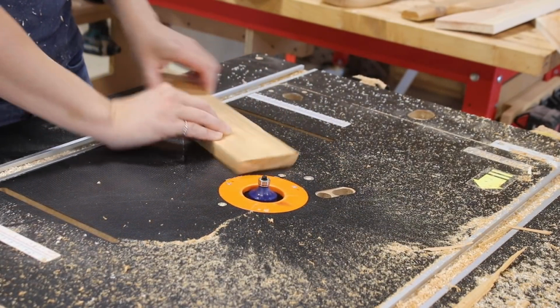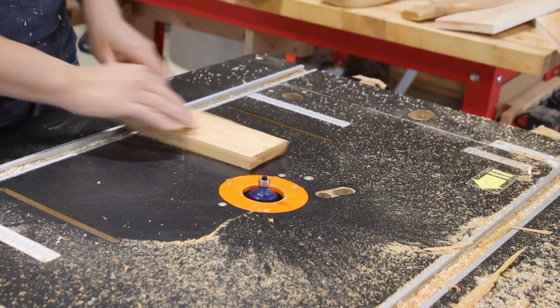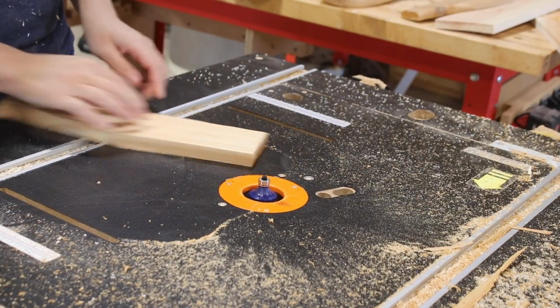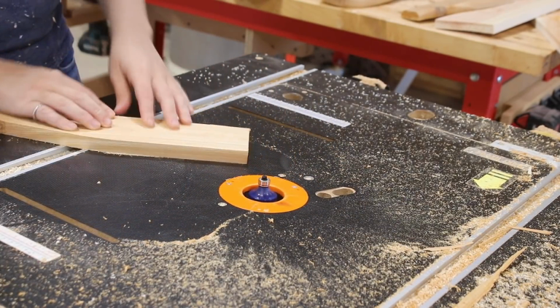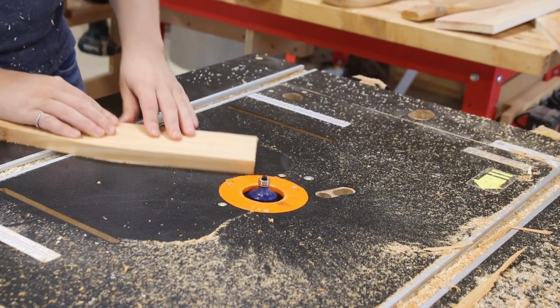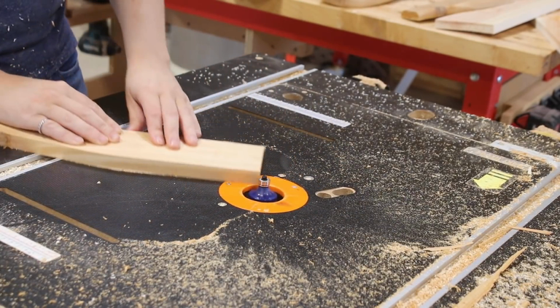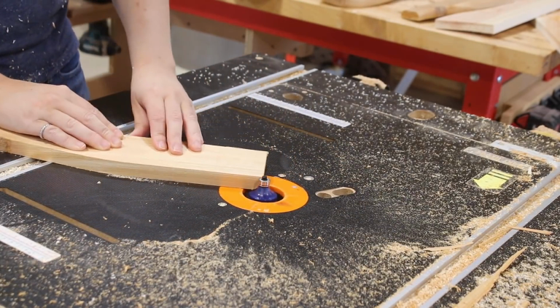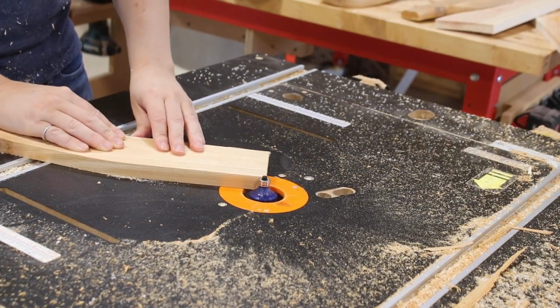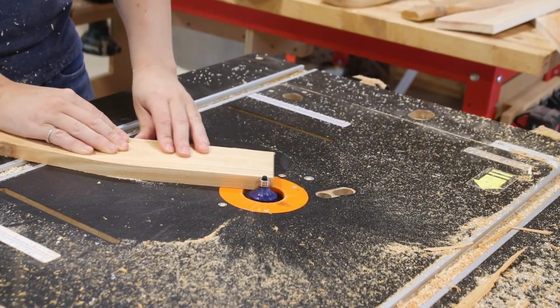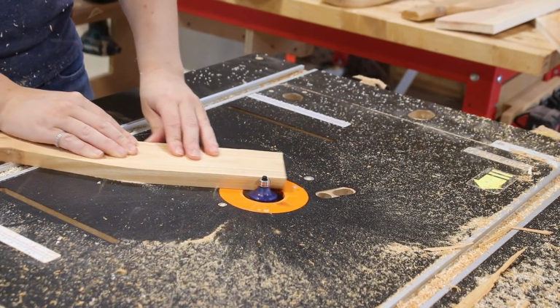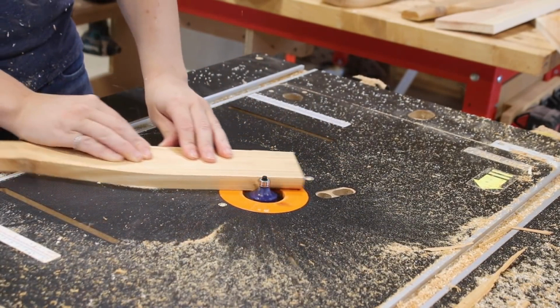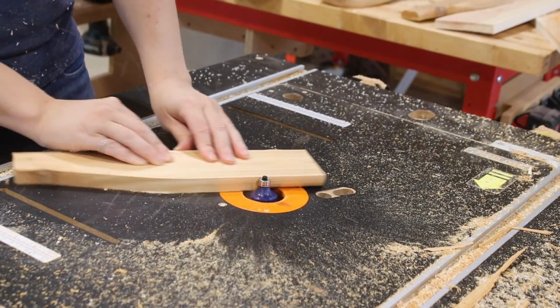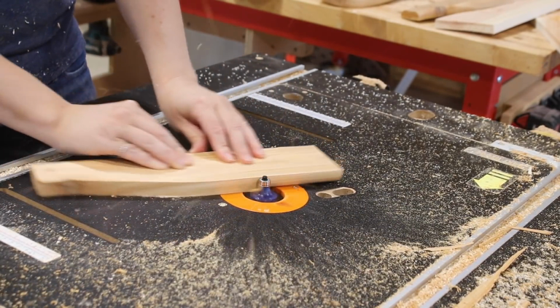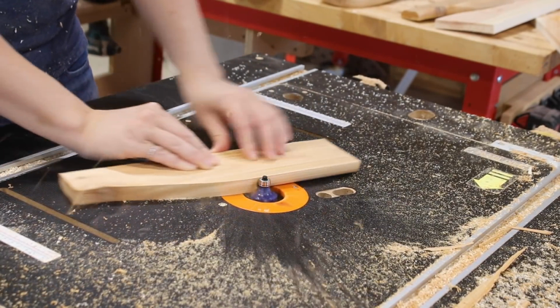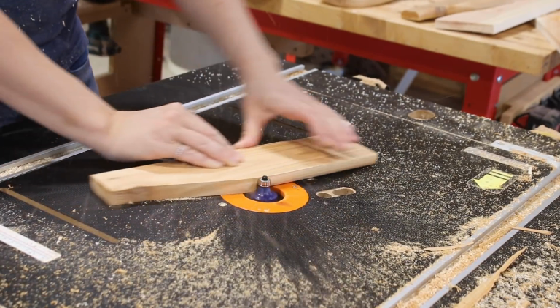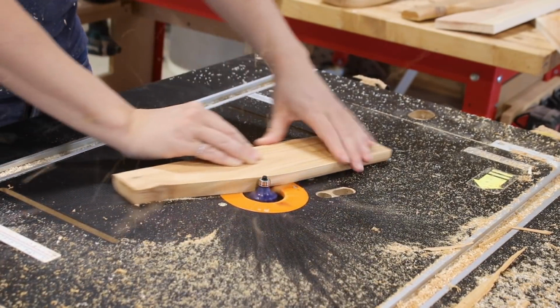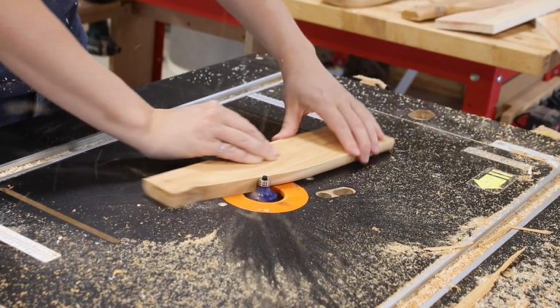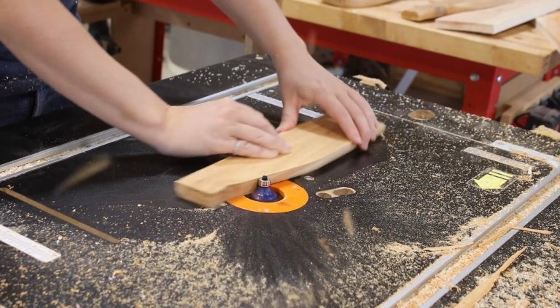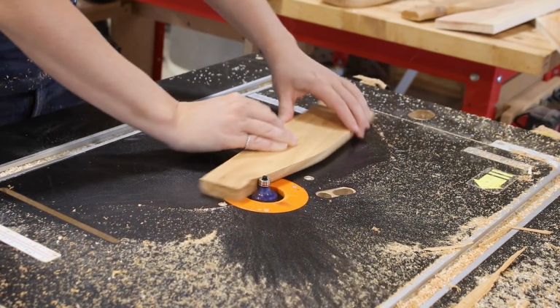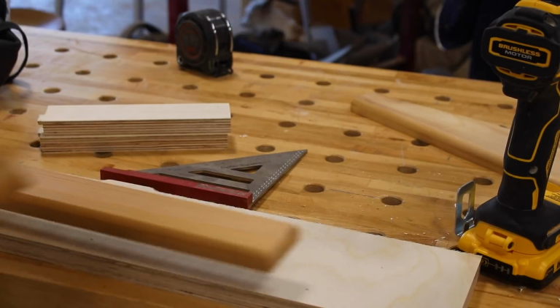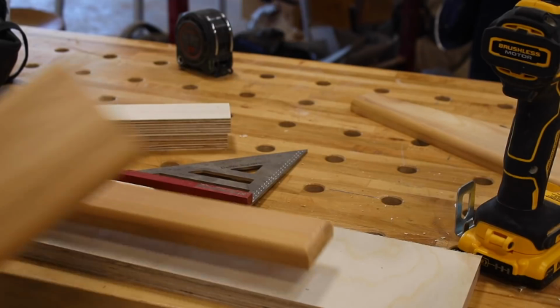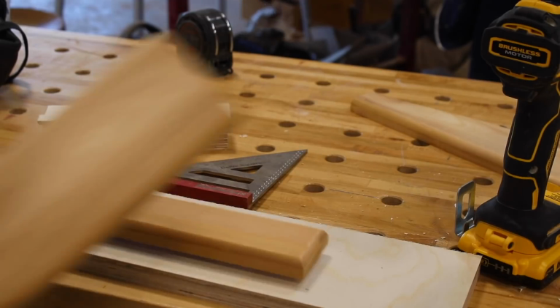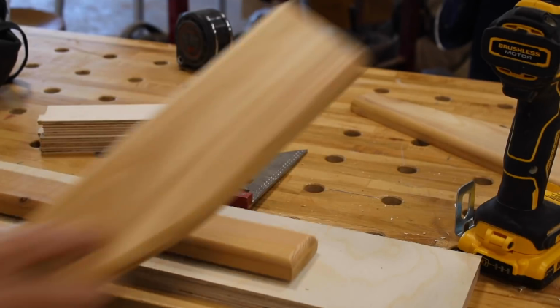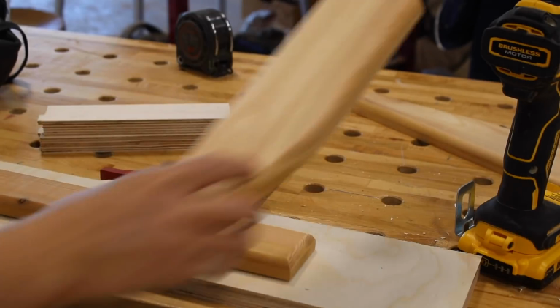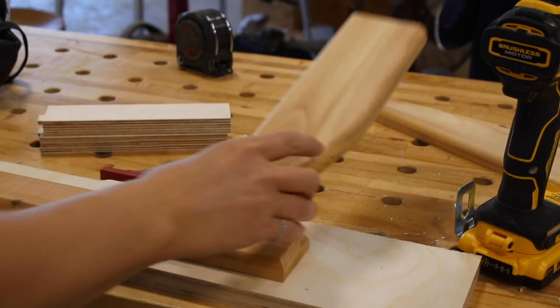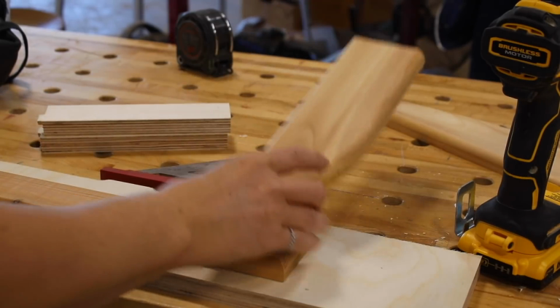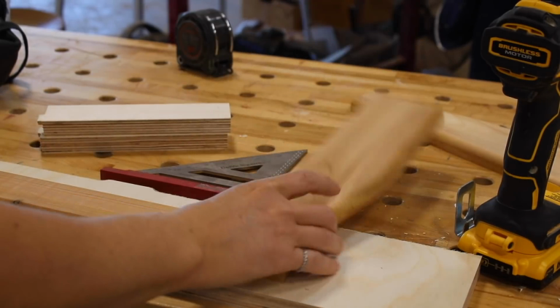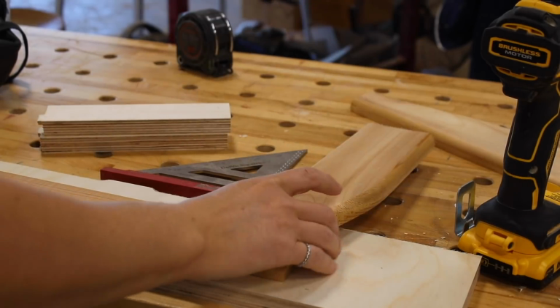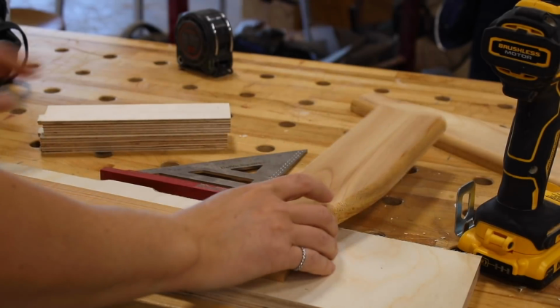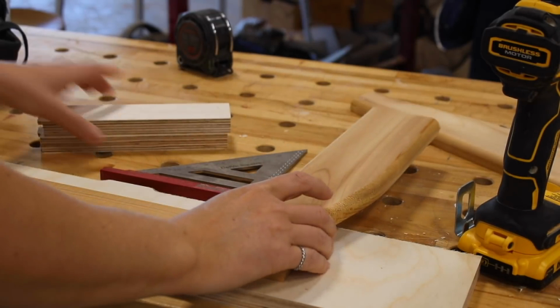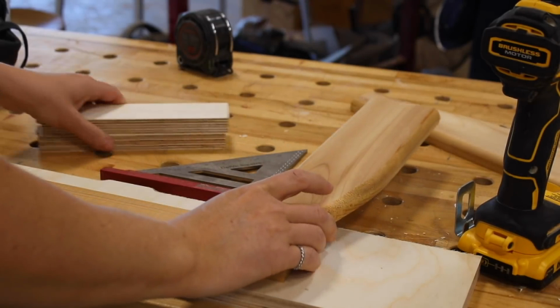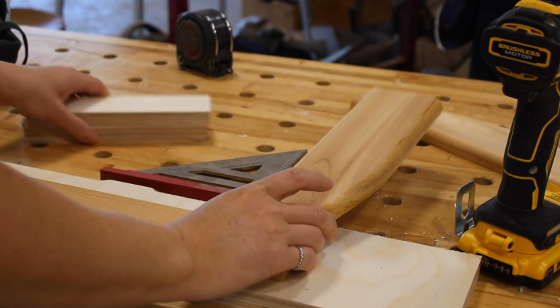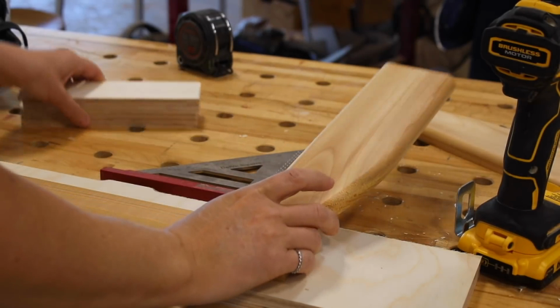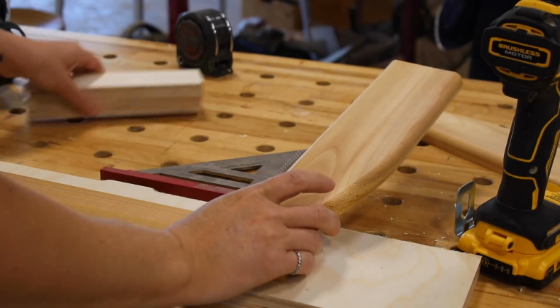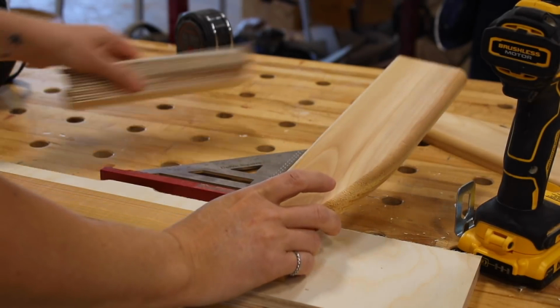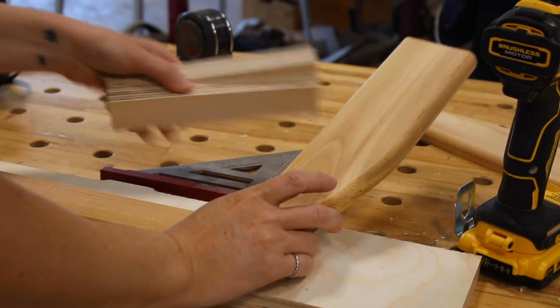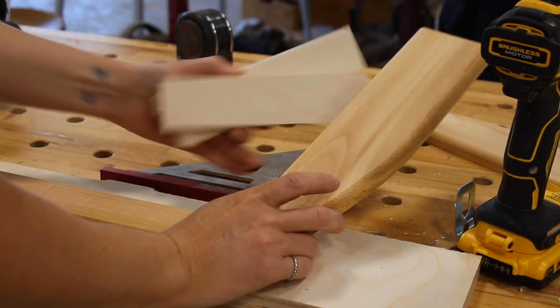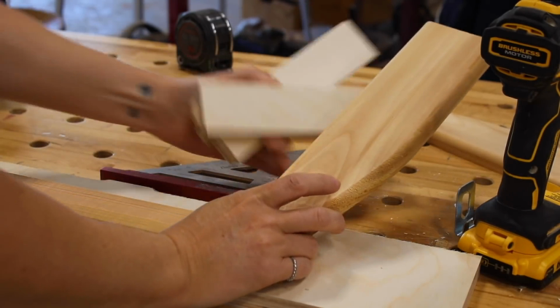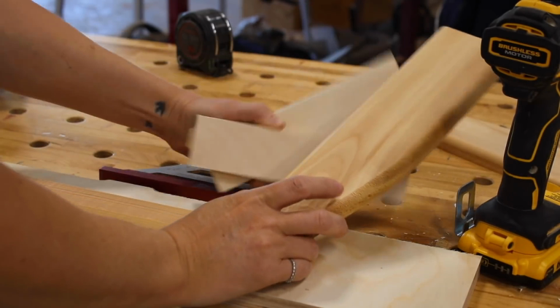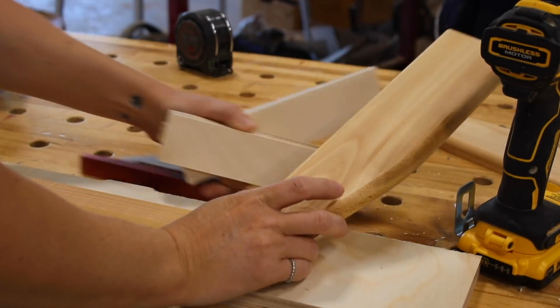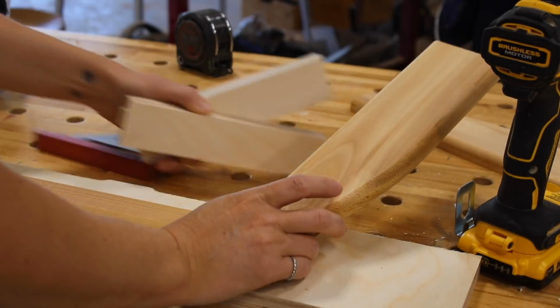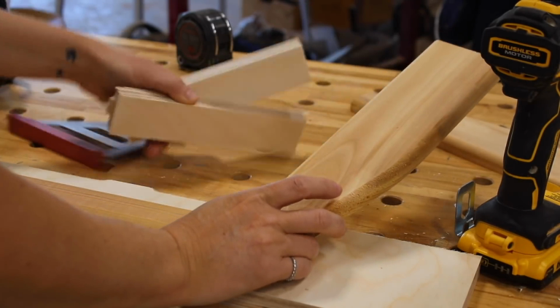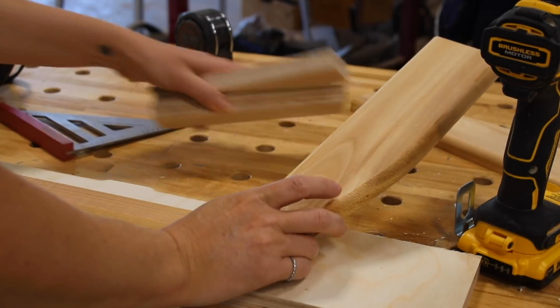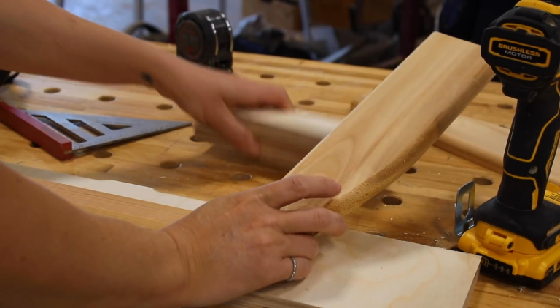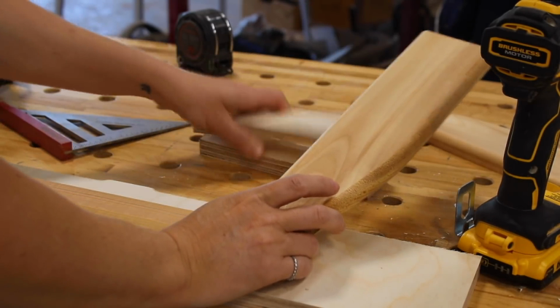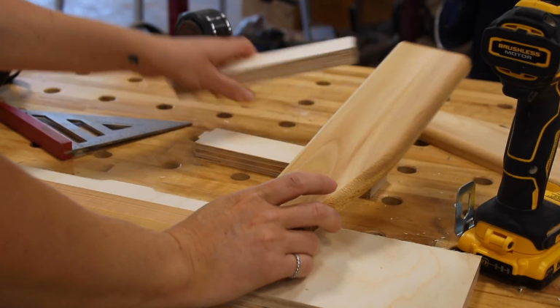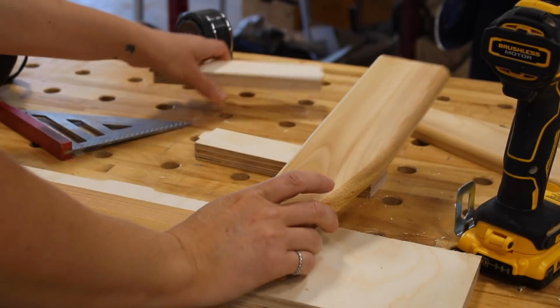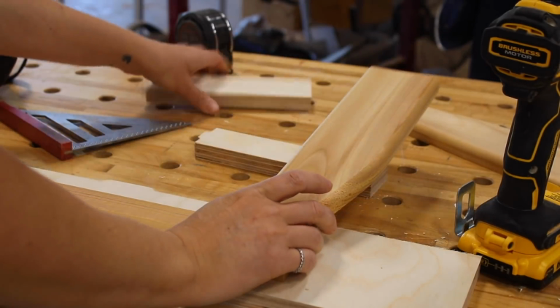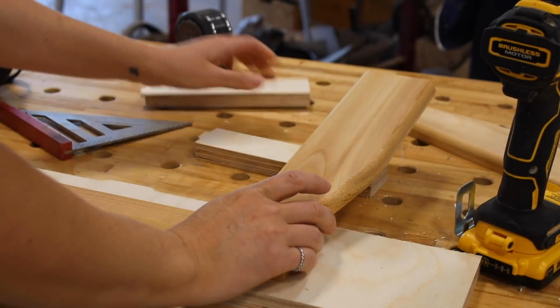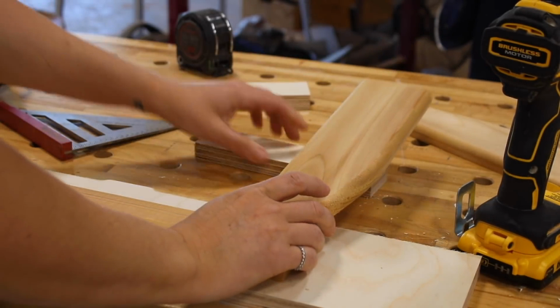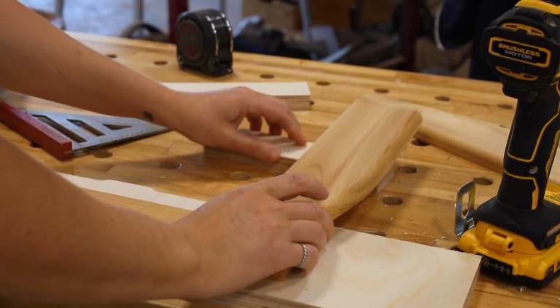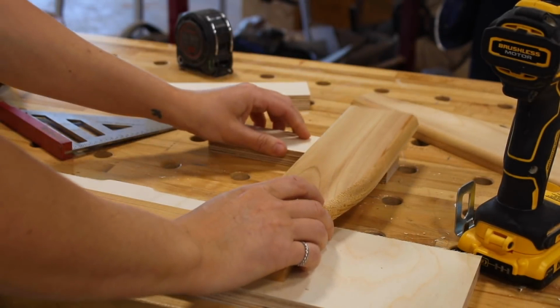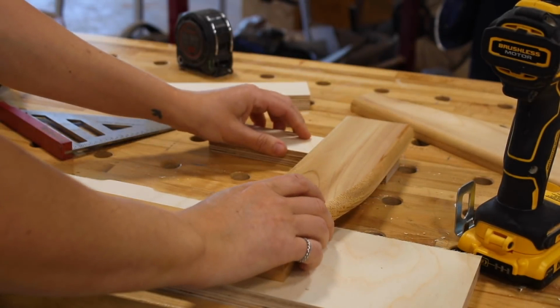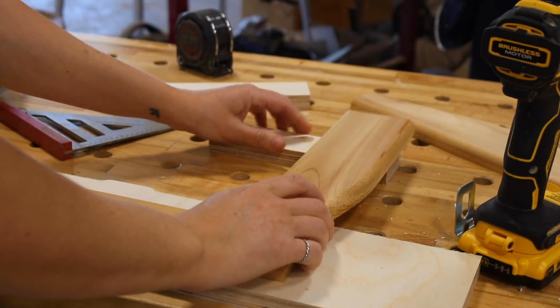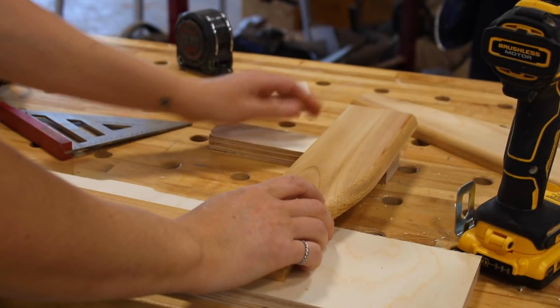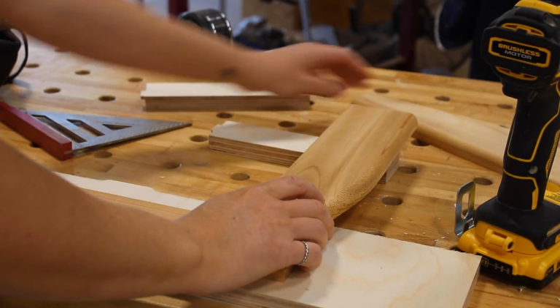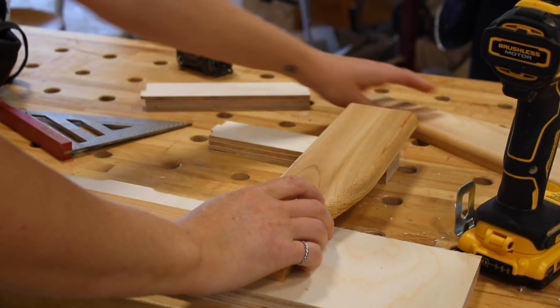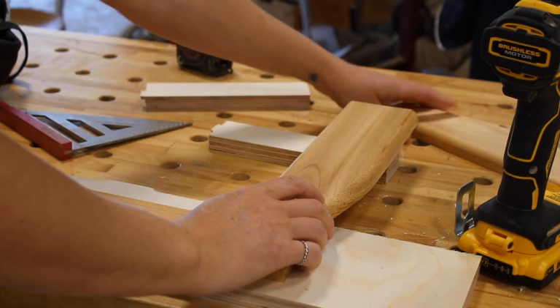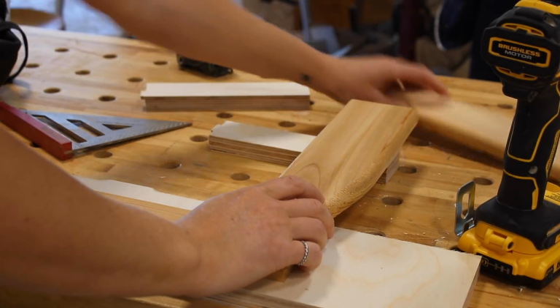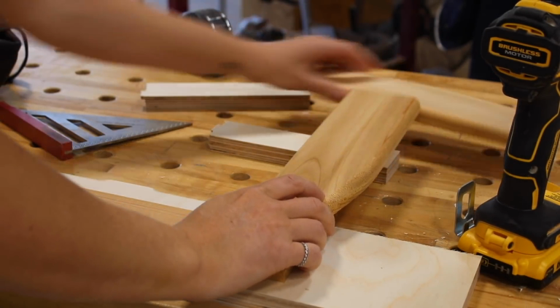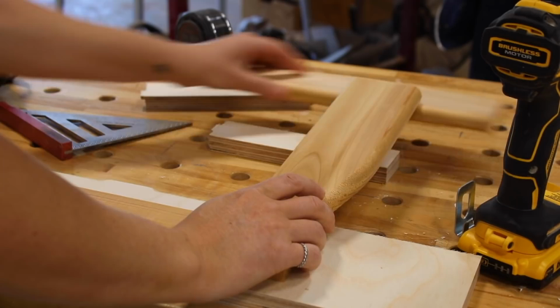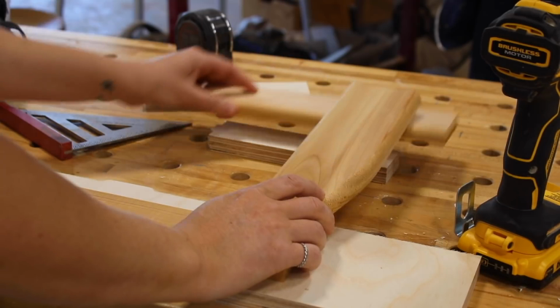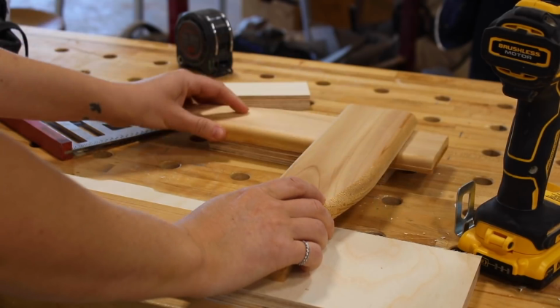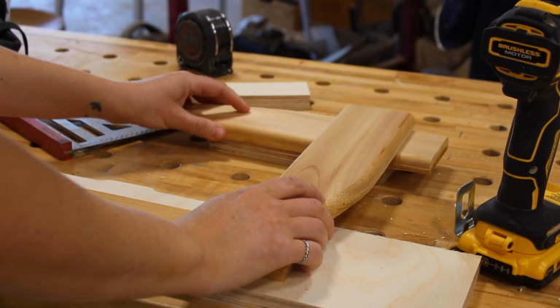That's all the parts cut that will make up the bench of the glider. I'm going to save the base for later on, so next is on to assembly.